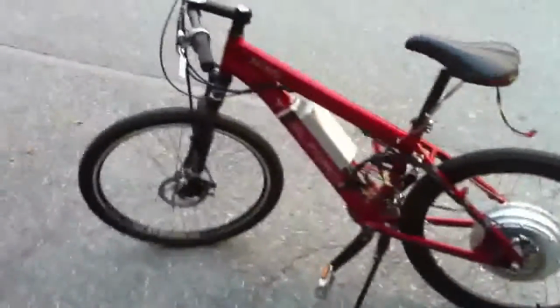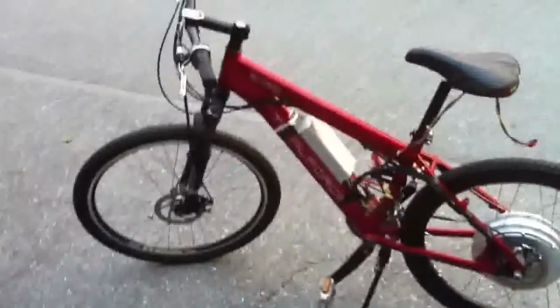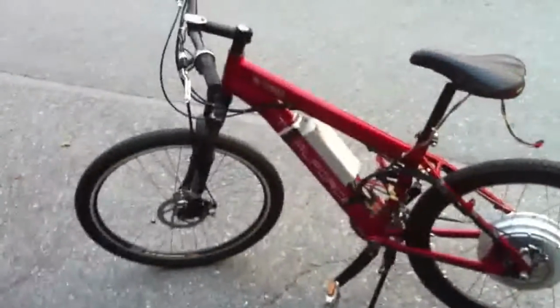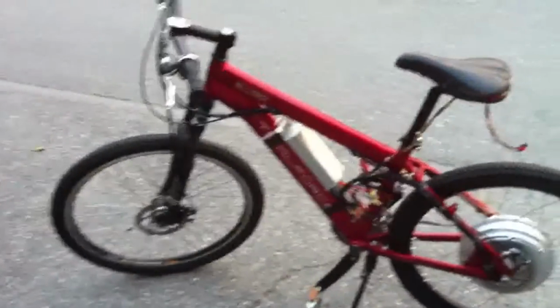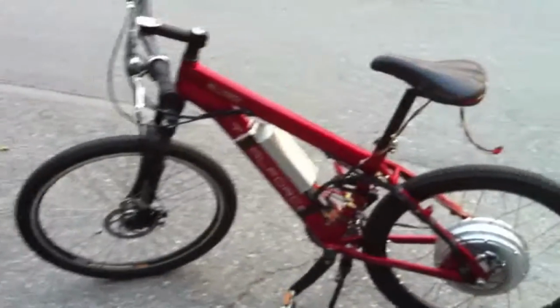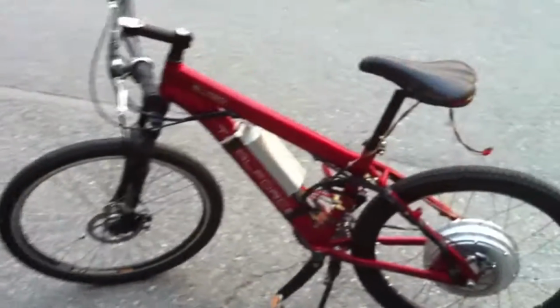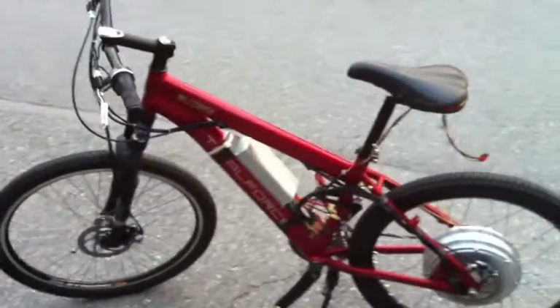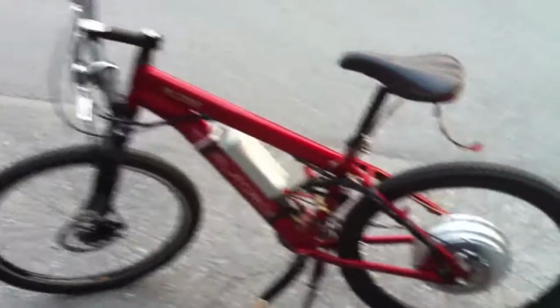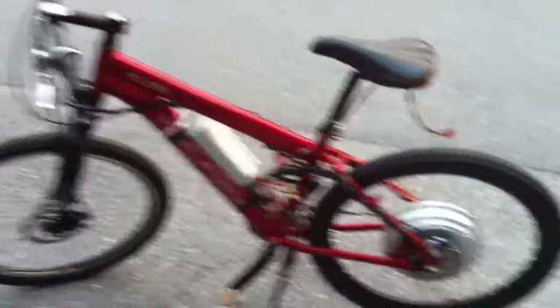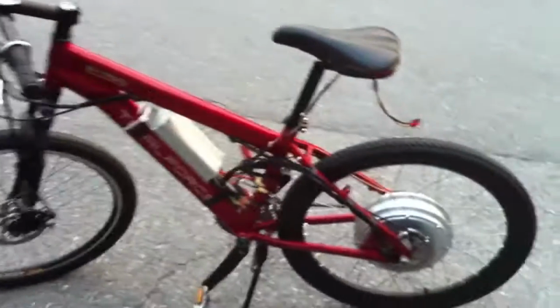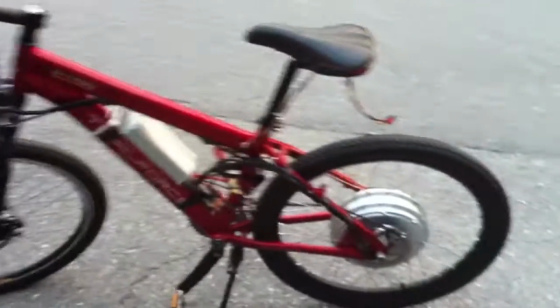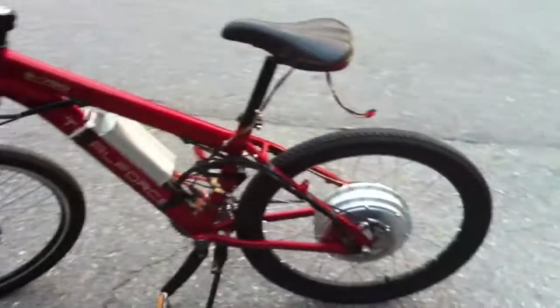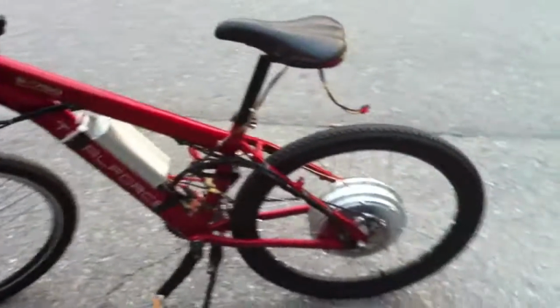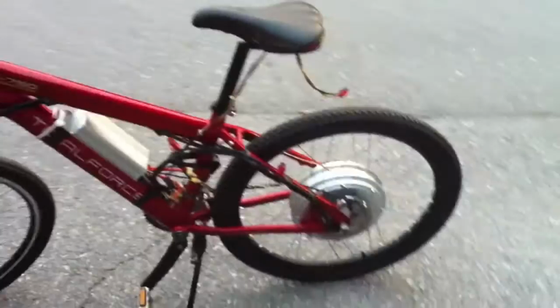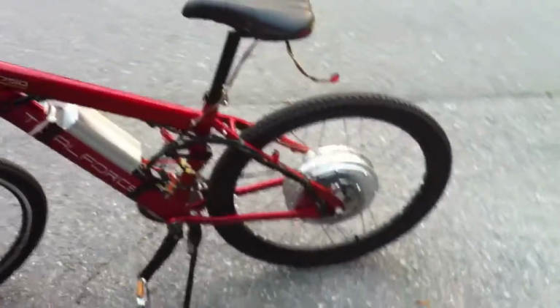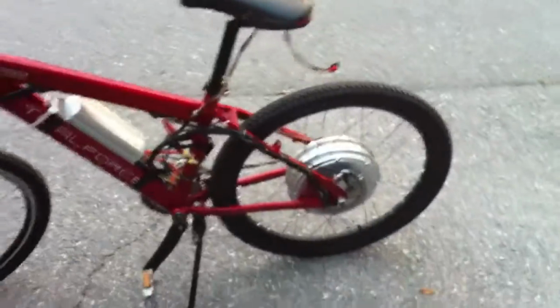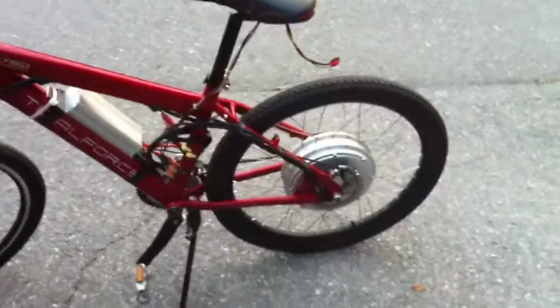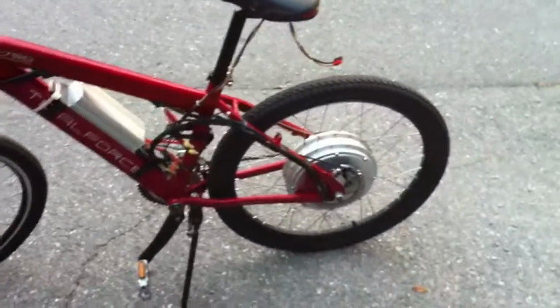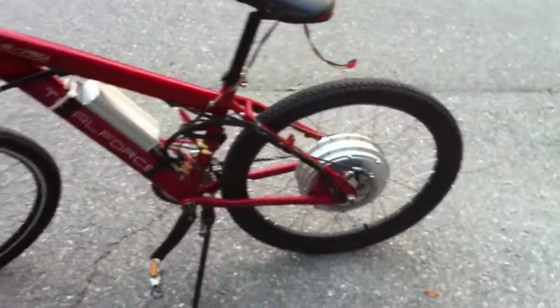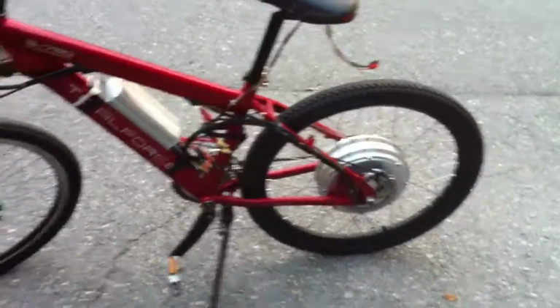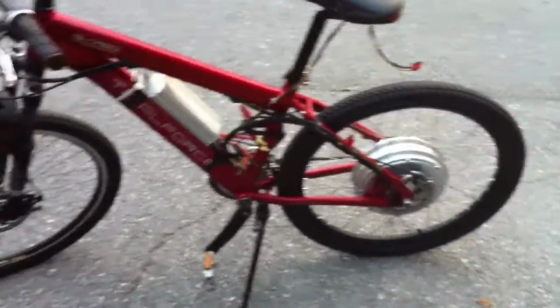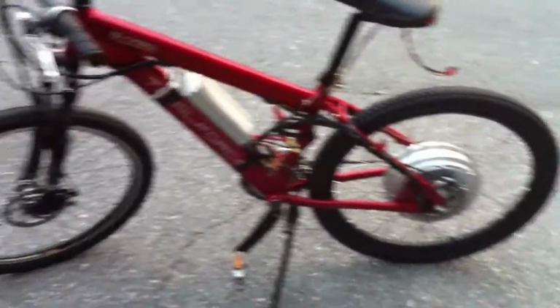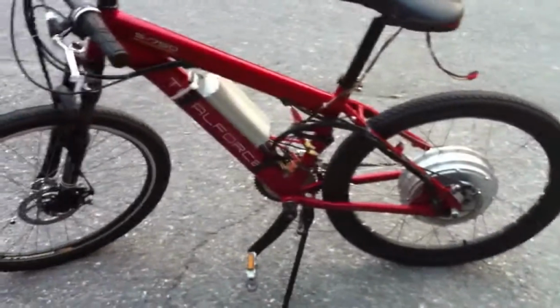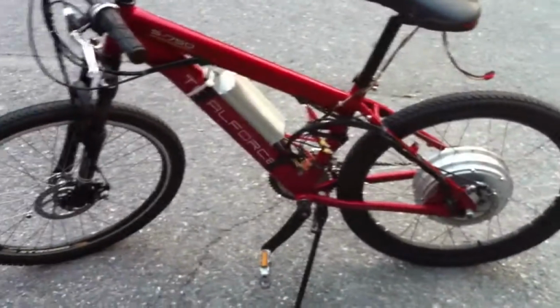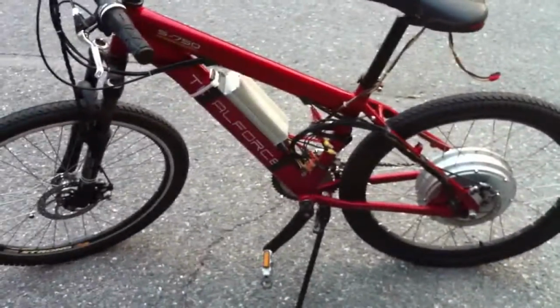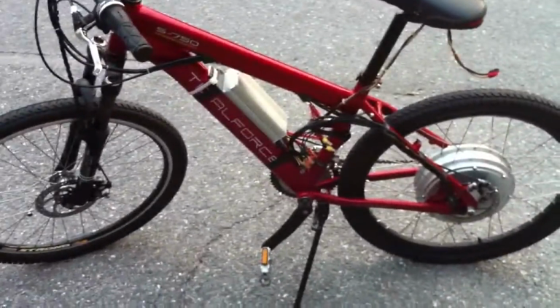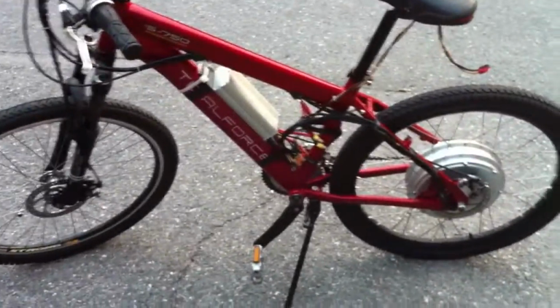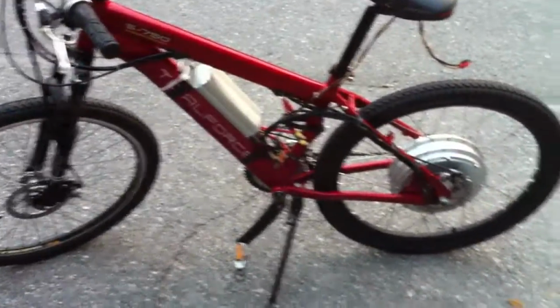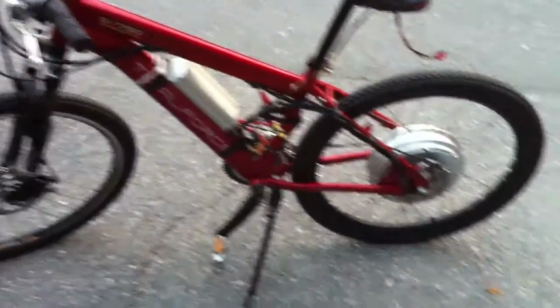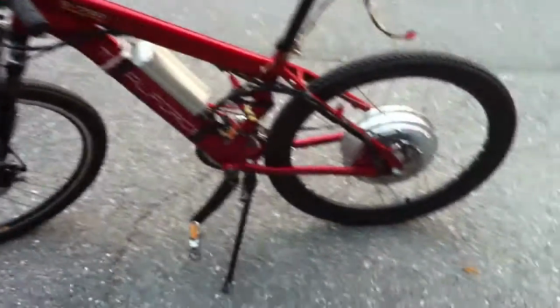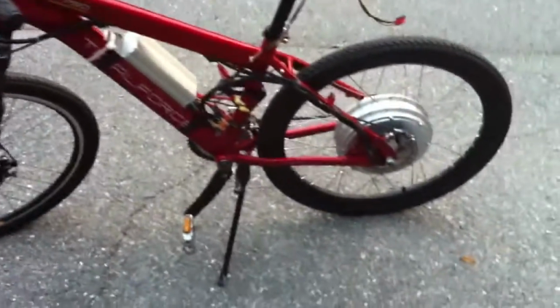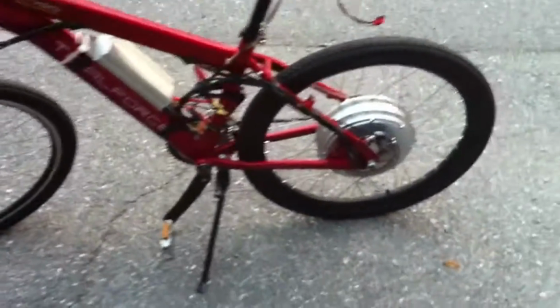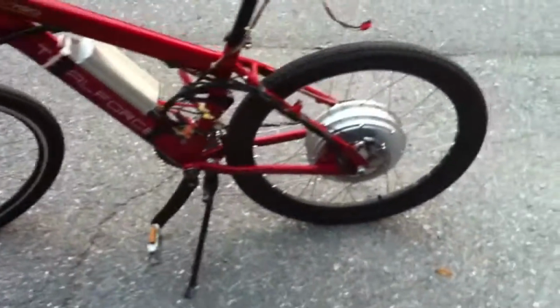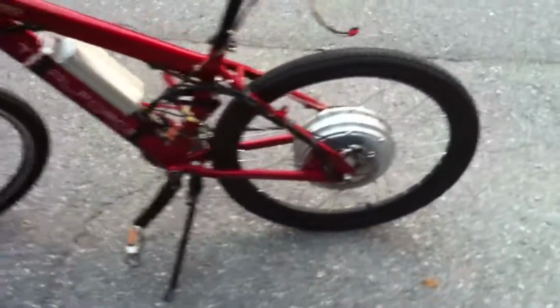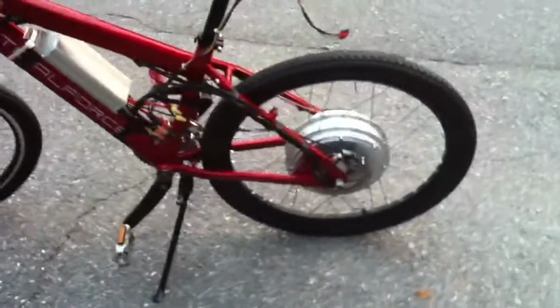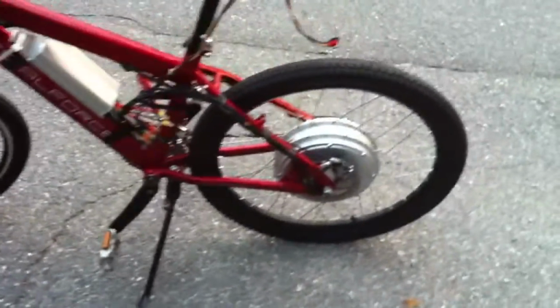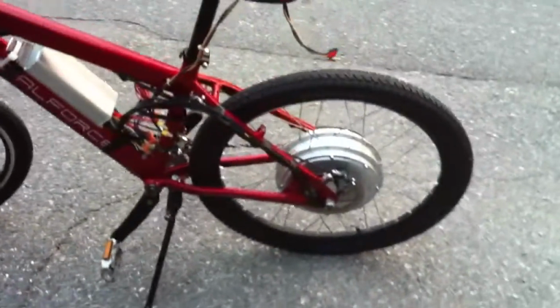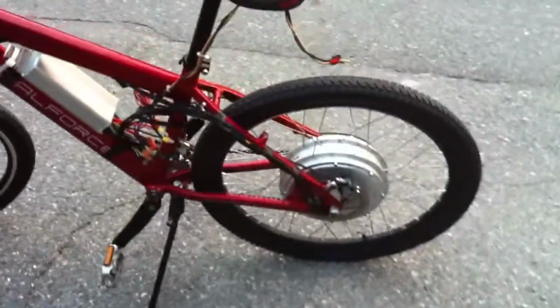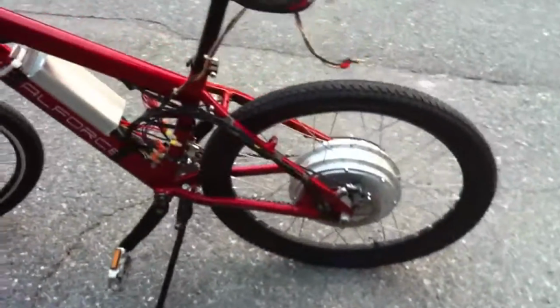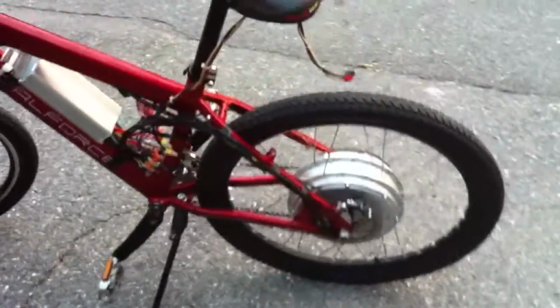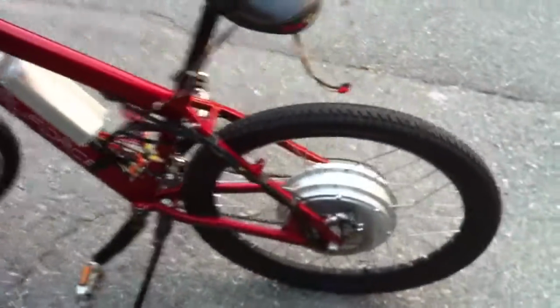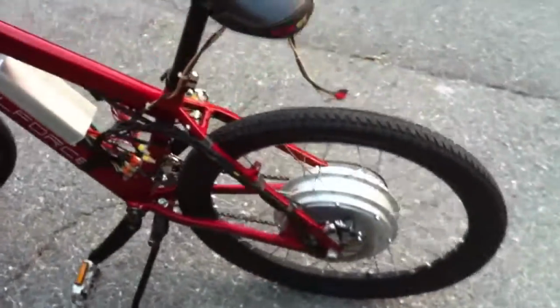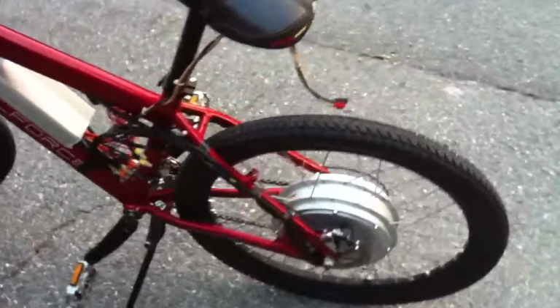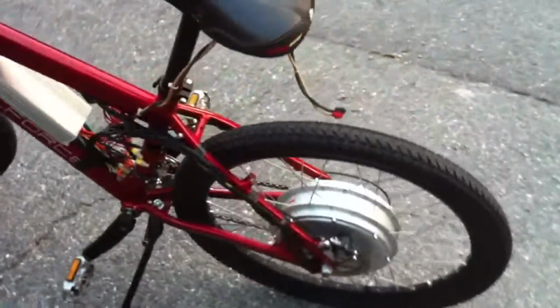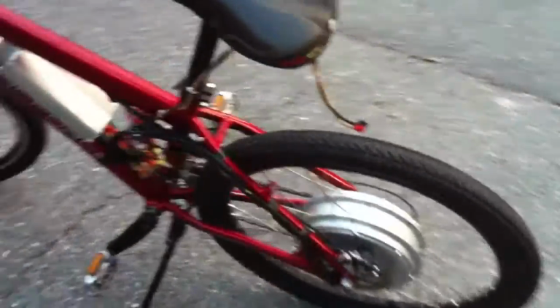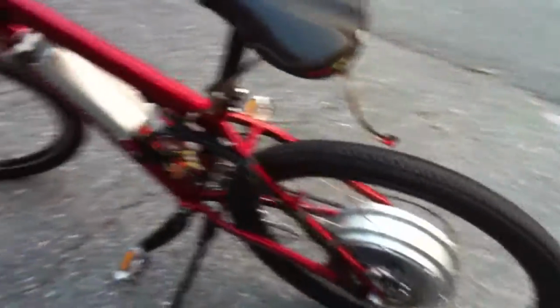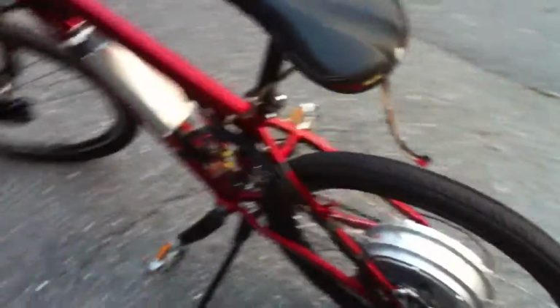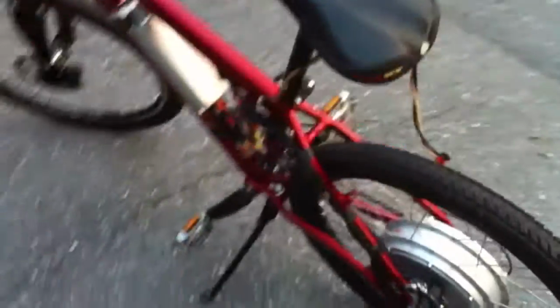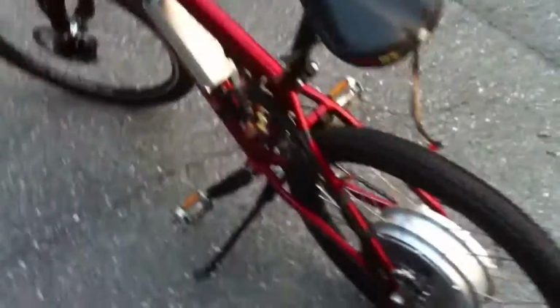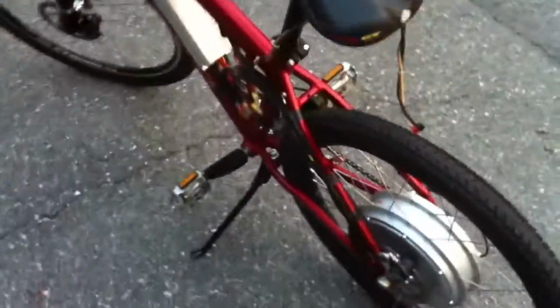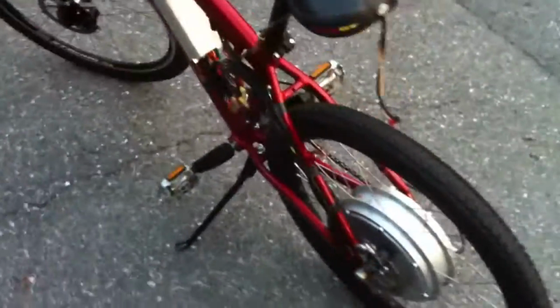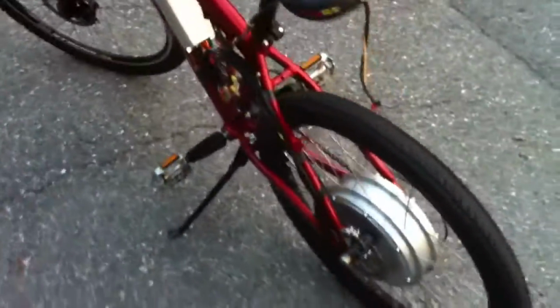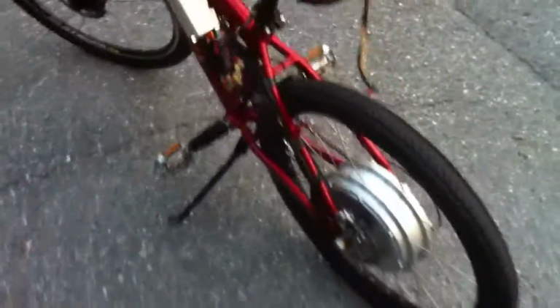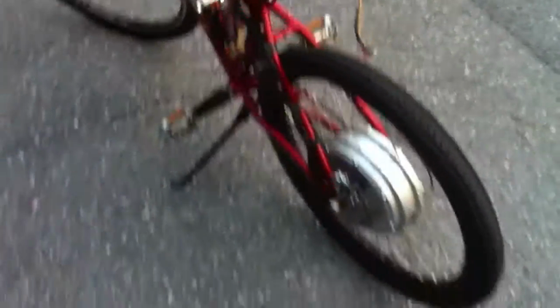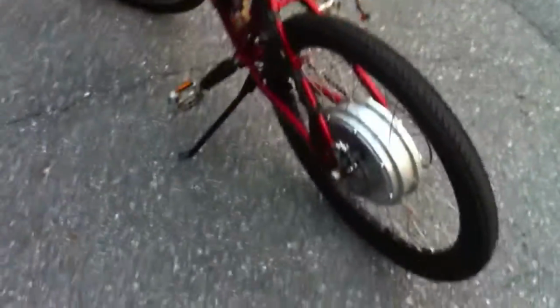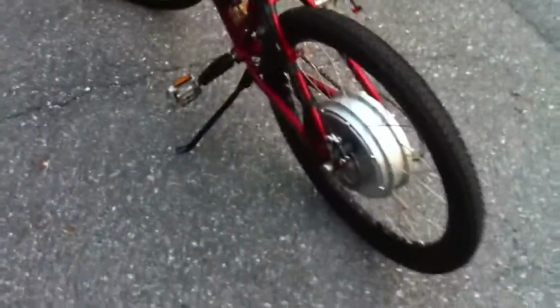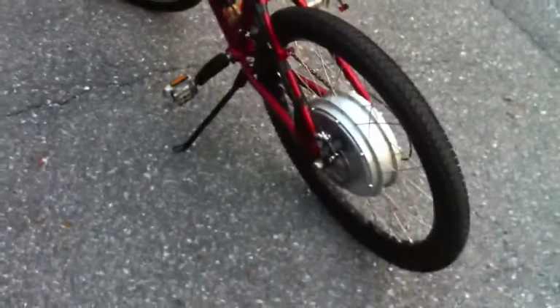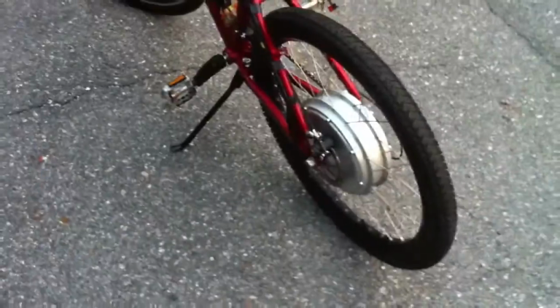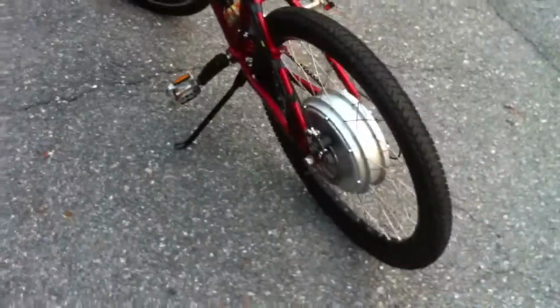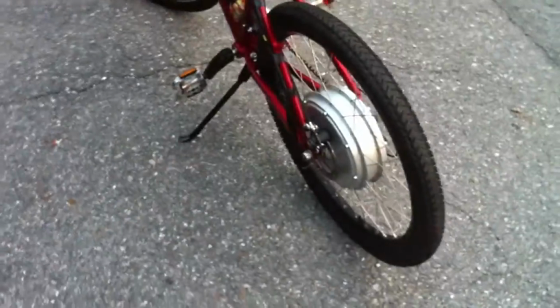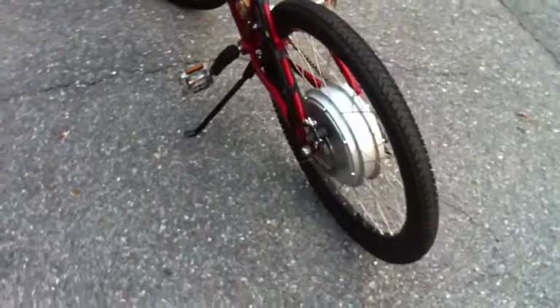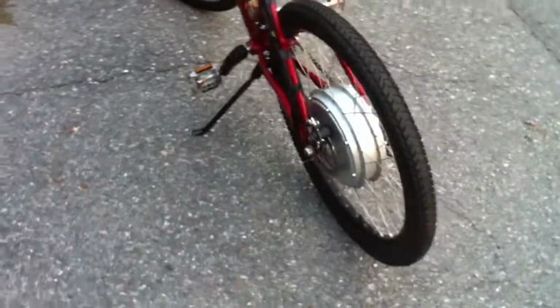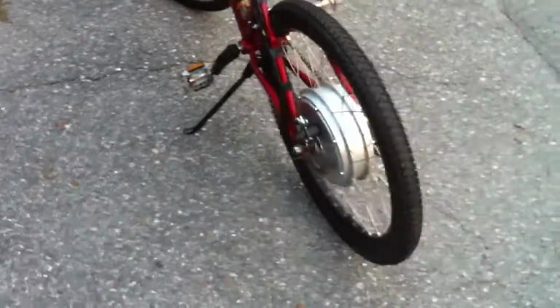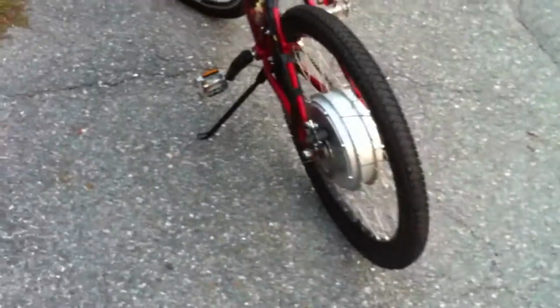Before it gets dark out, I figured I'd get one more shot of the bike outside — all set up, motor working. Look at how big that motor is.